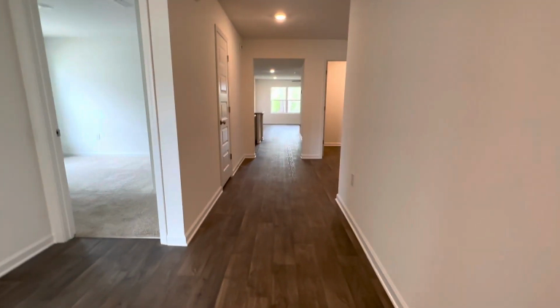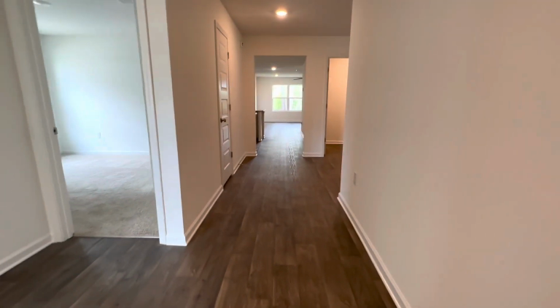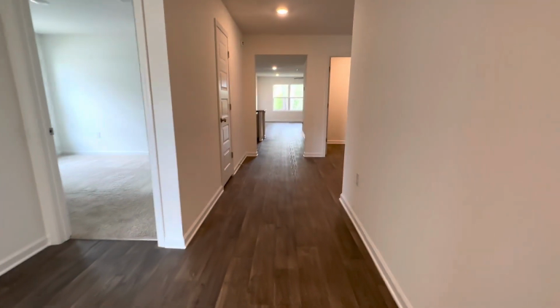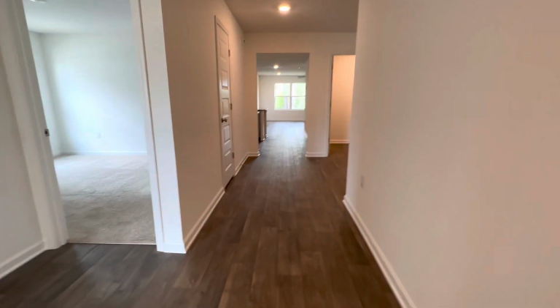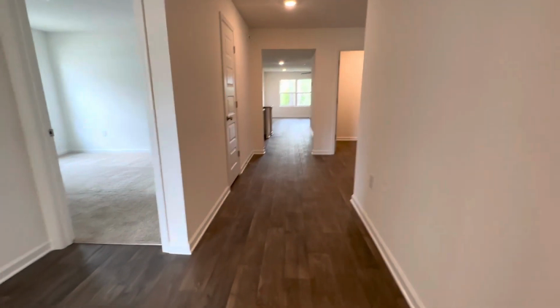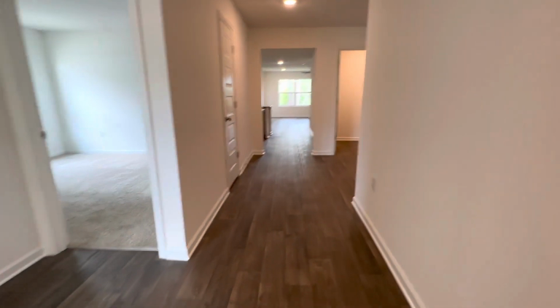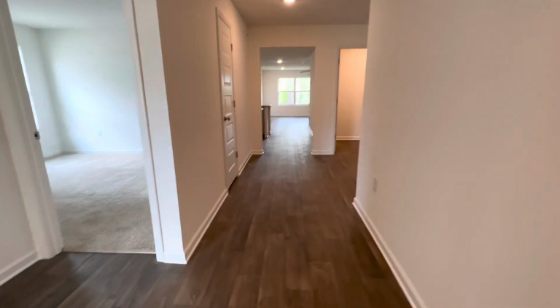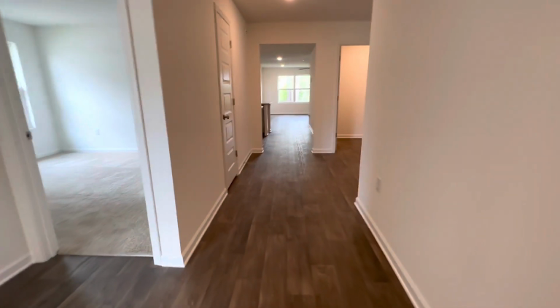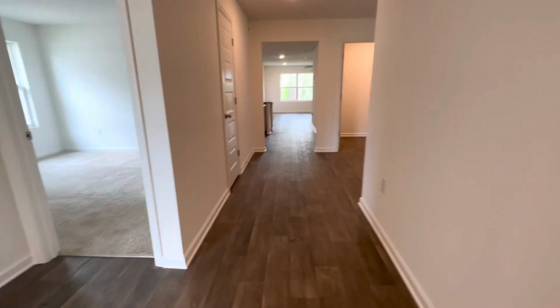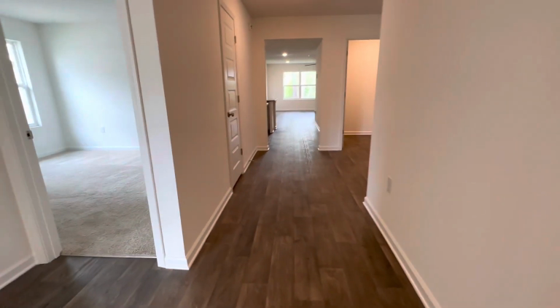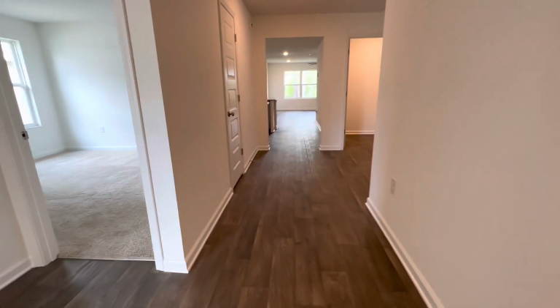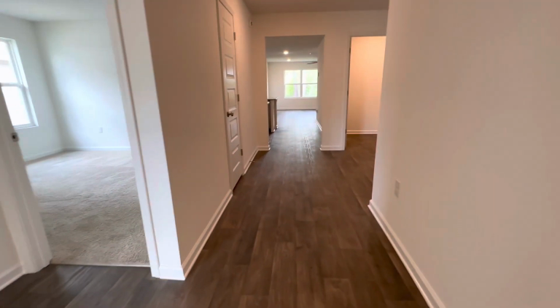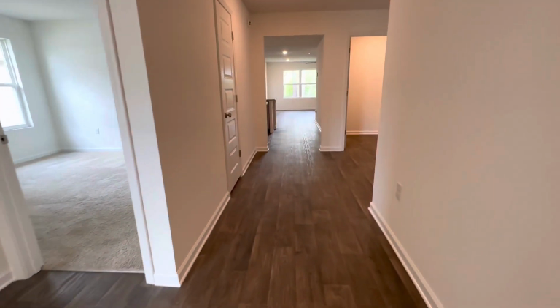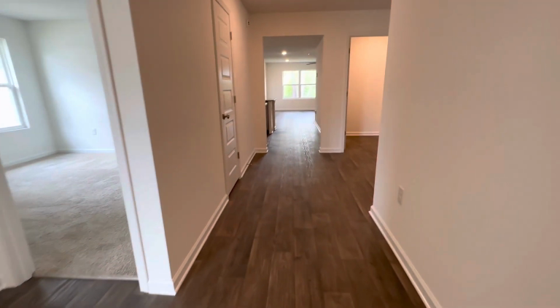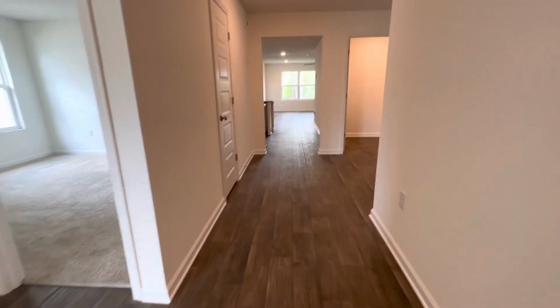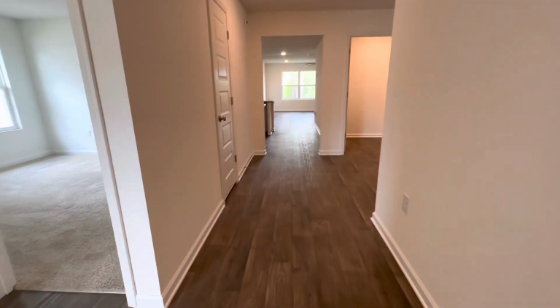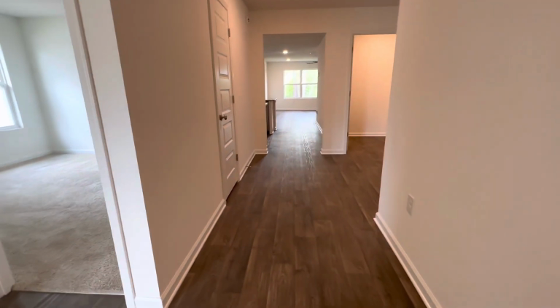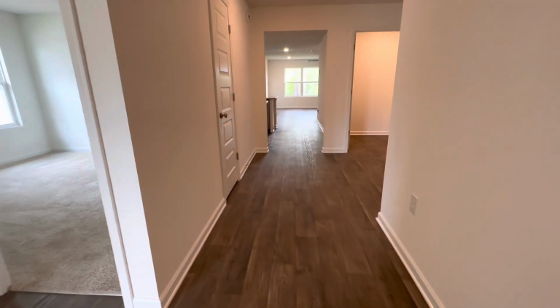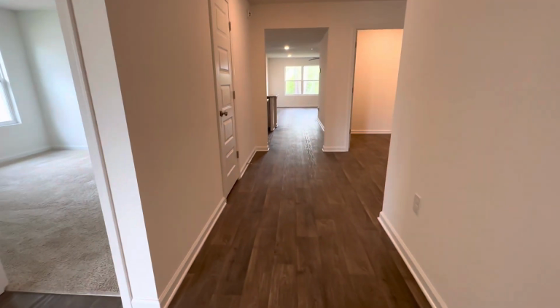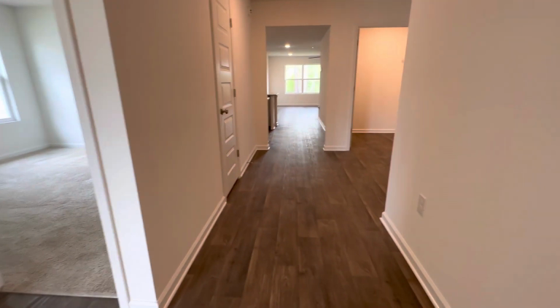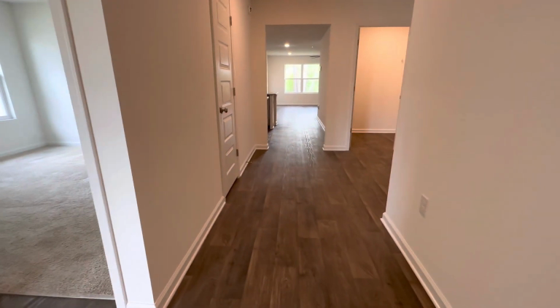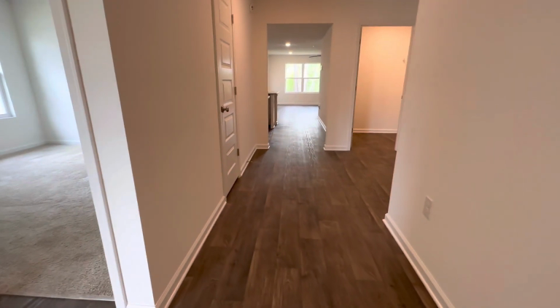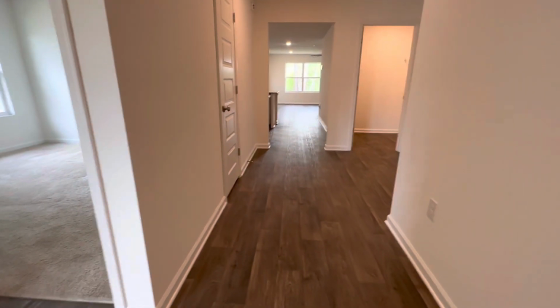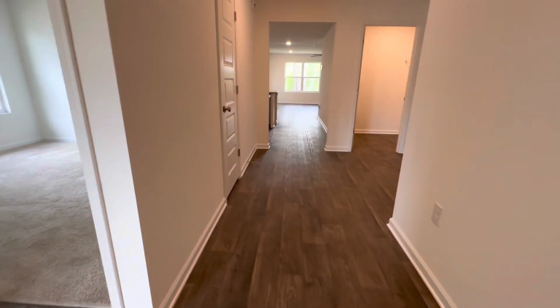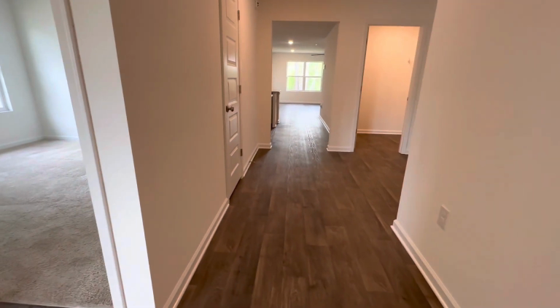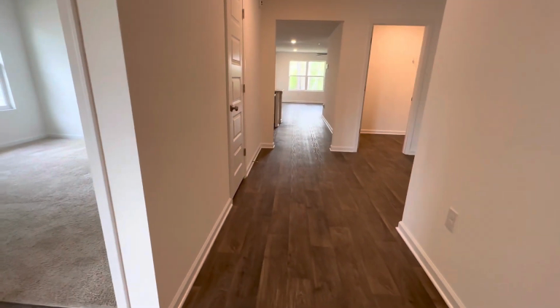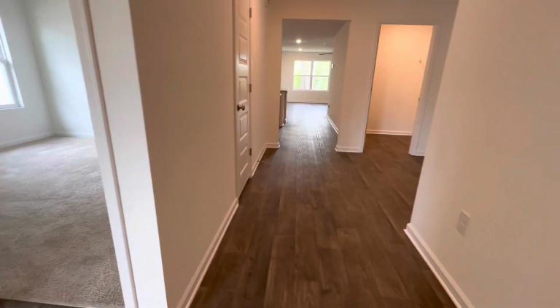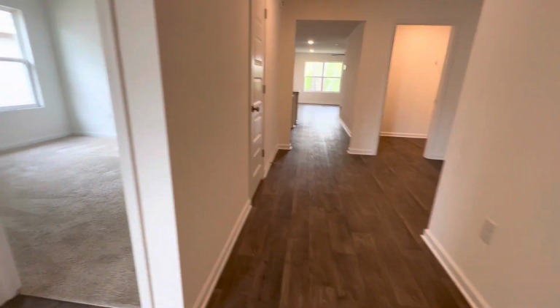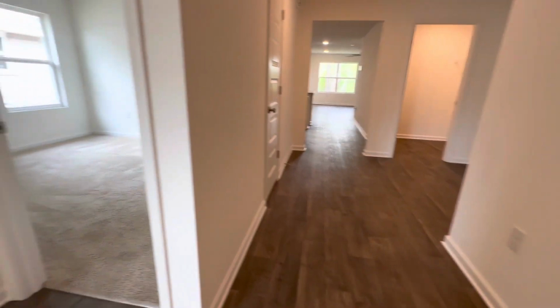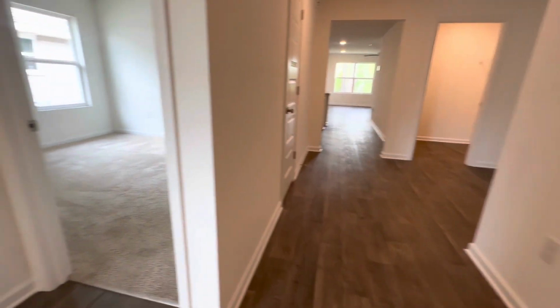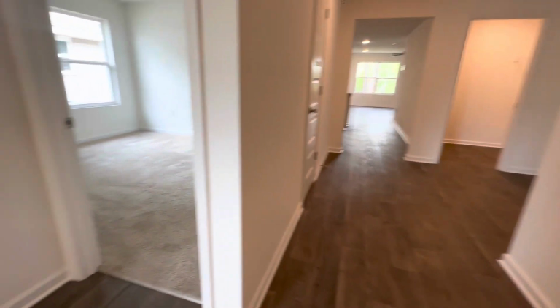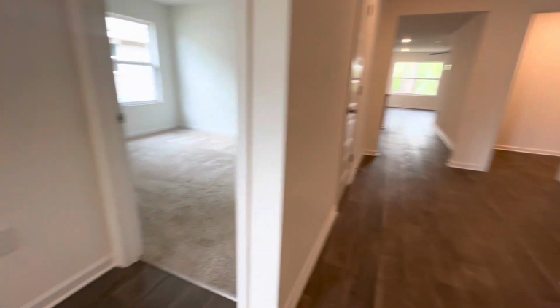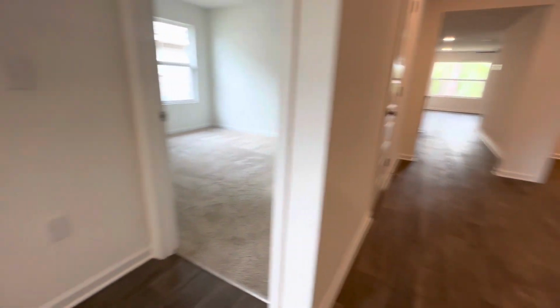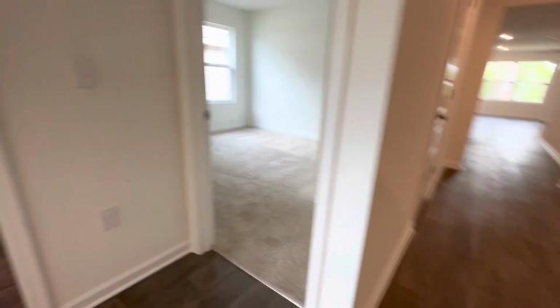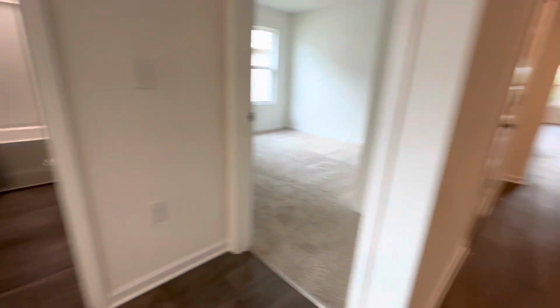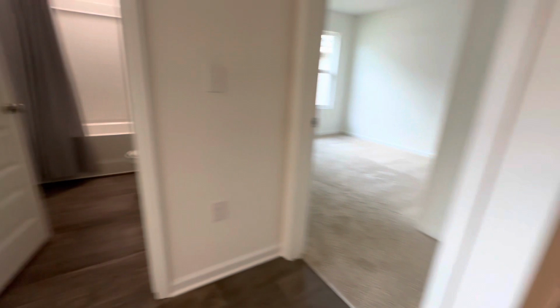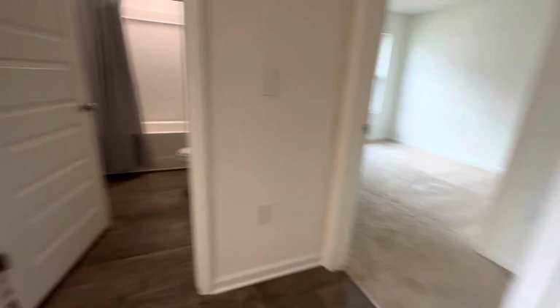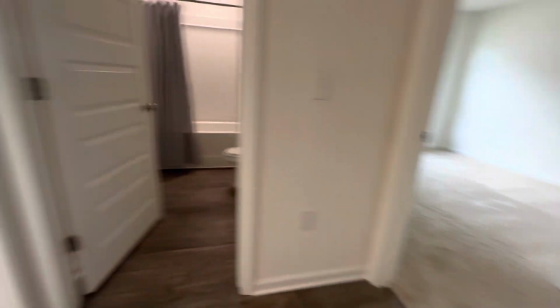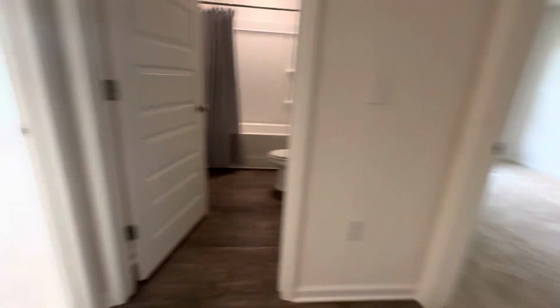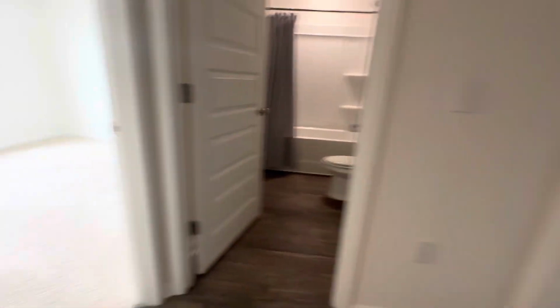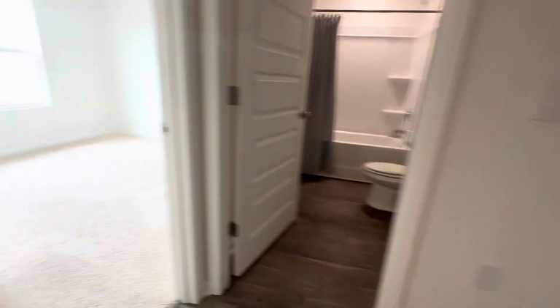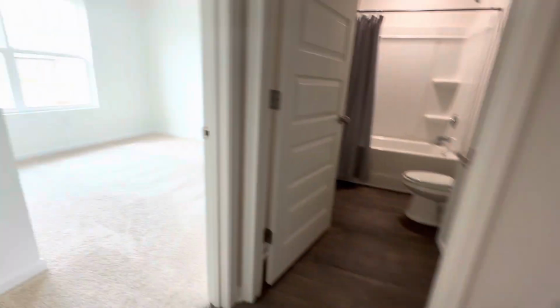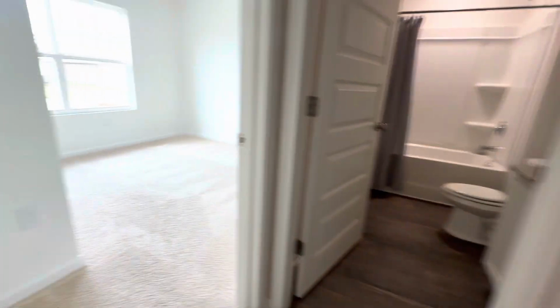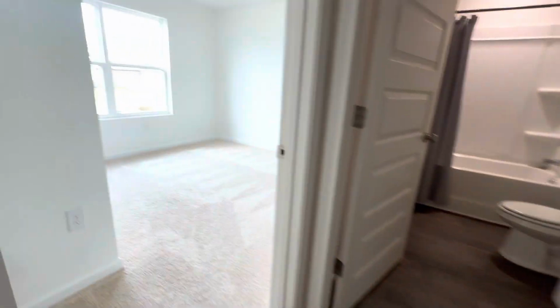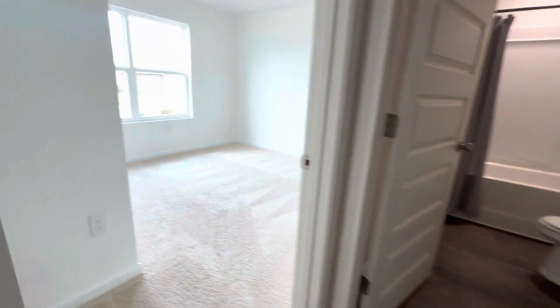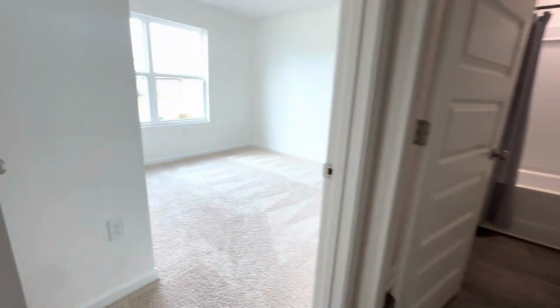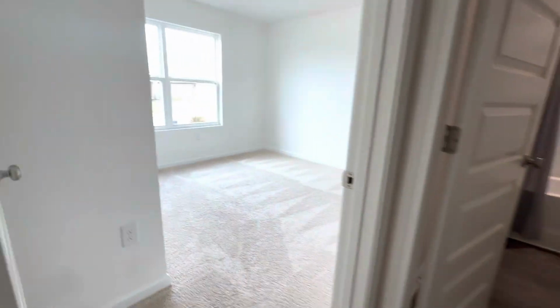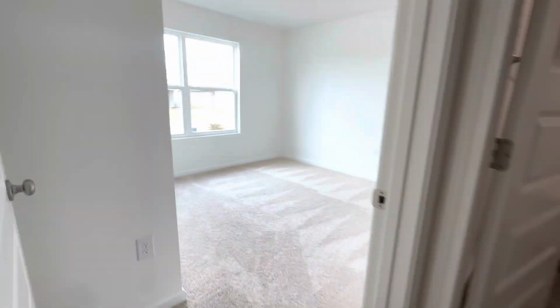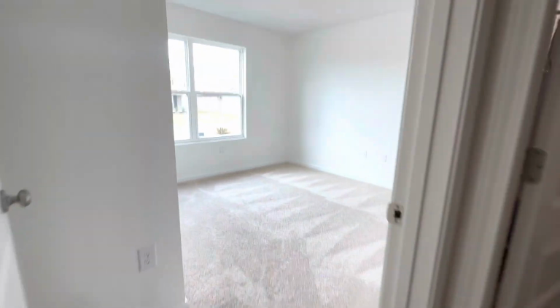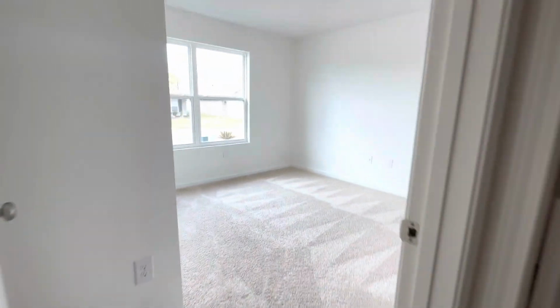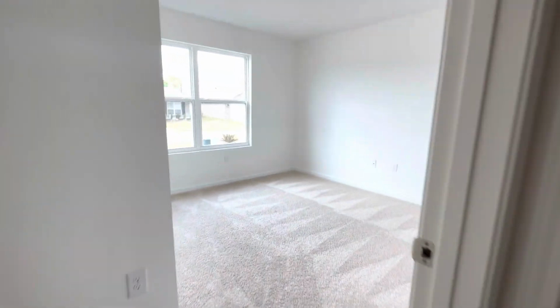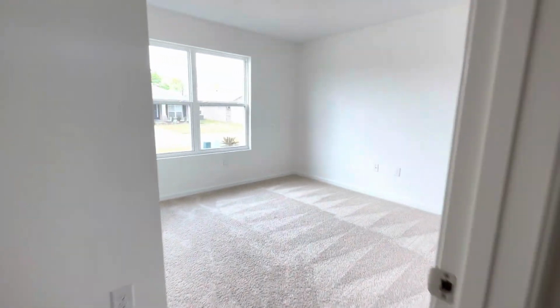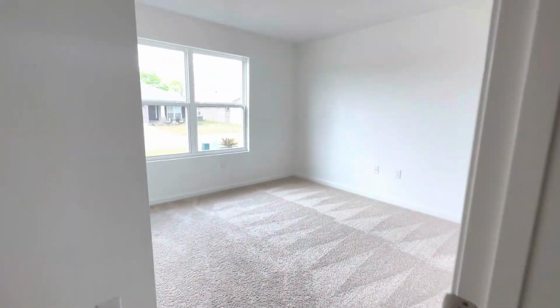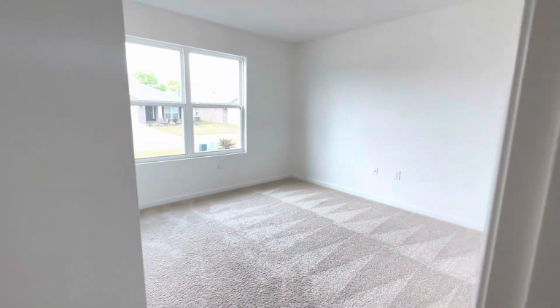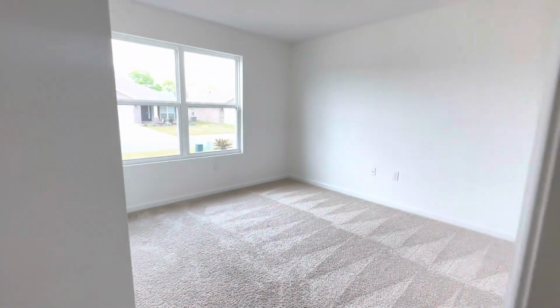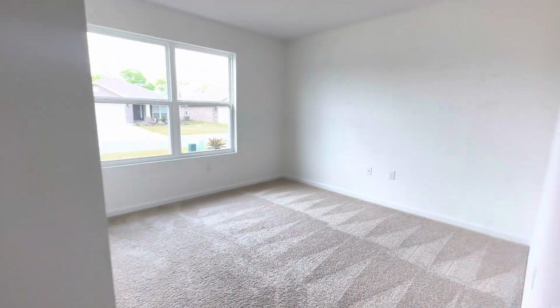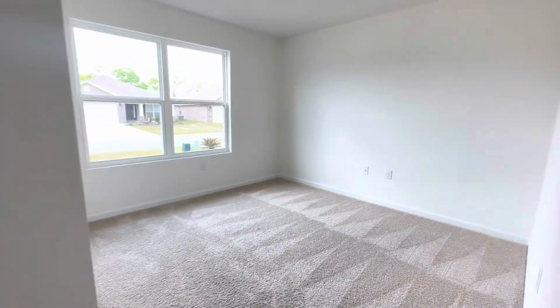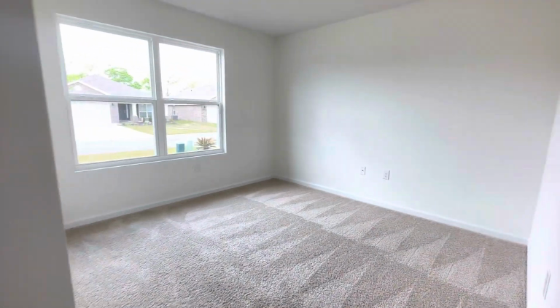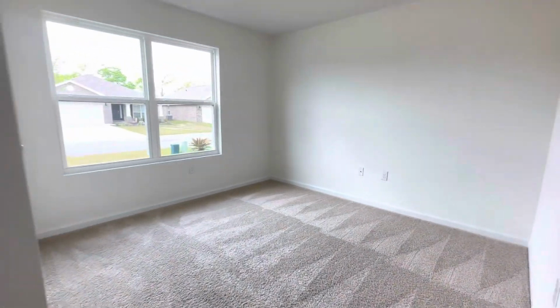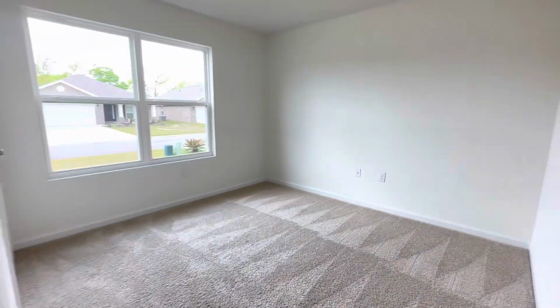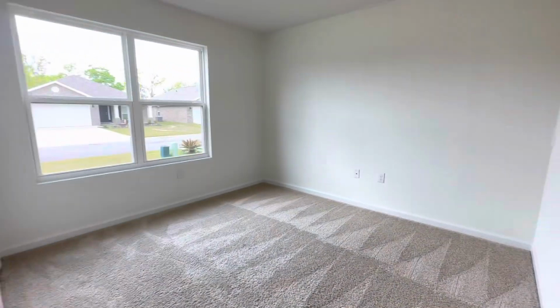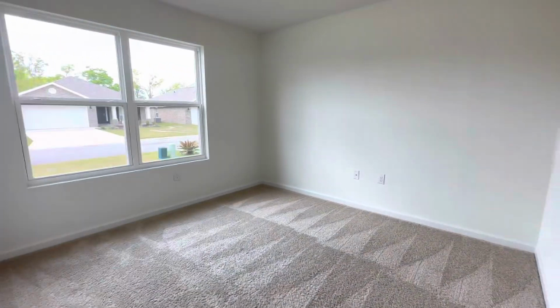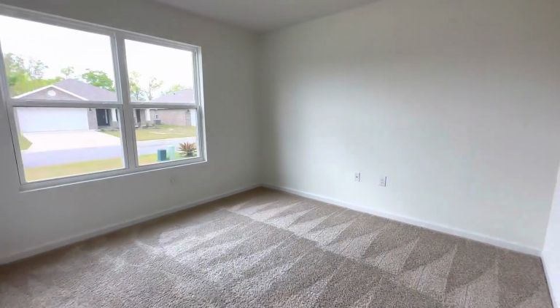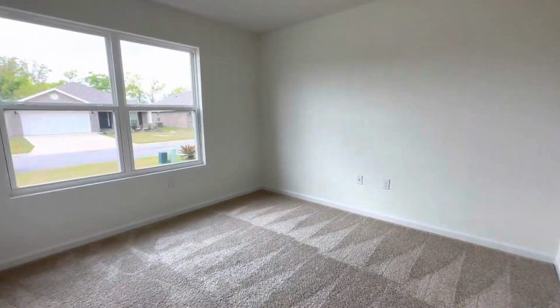You do have solid surface flooring throughout the main areas and carpet in the bedrooms. Here is your front bedroom.